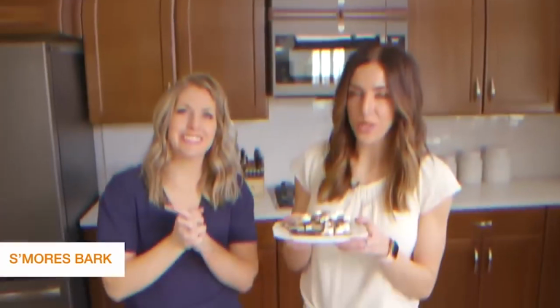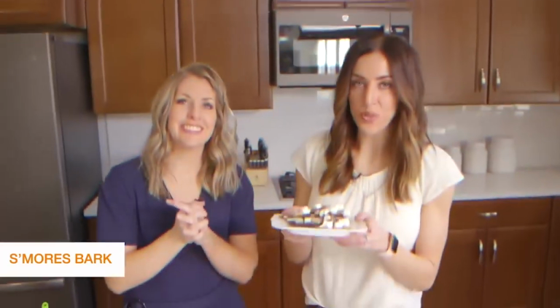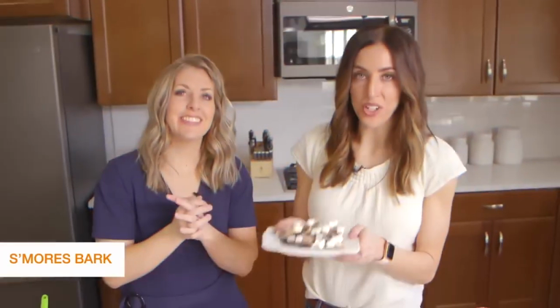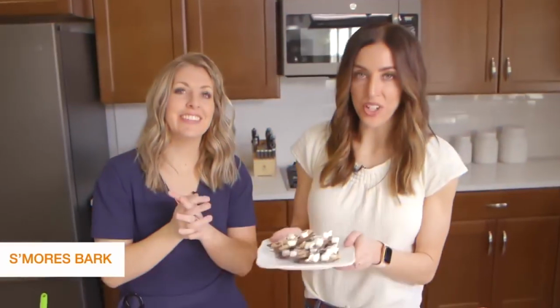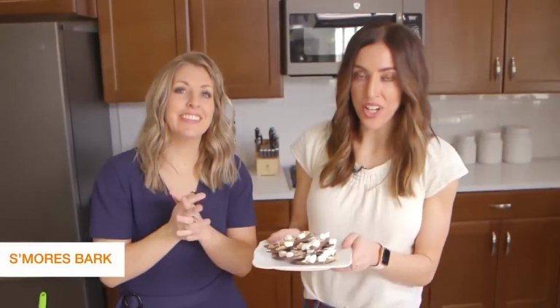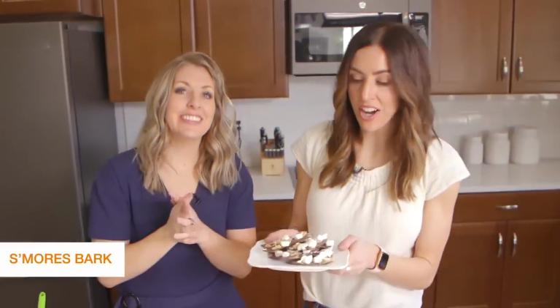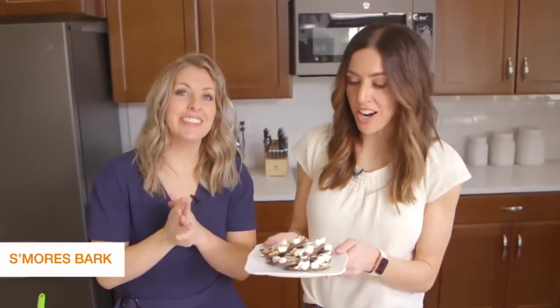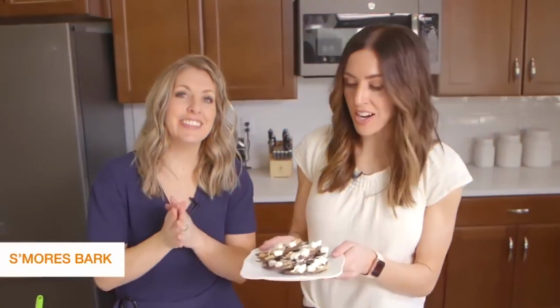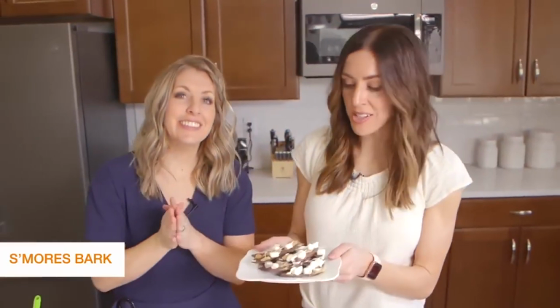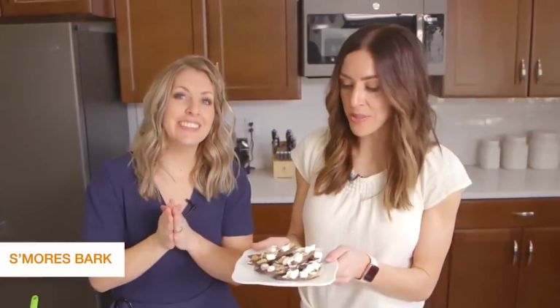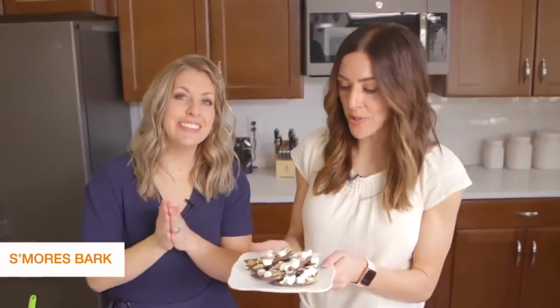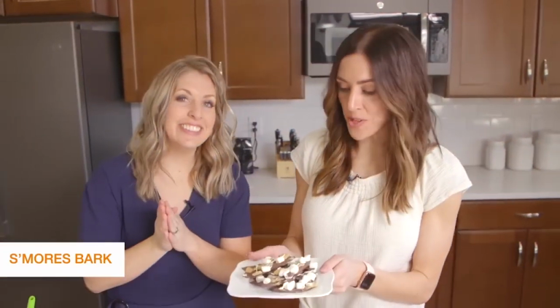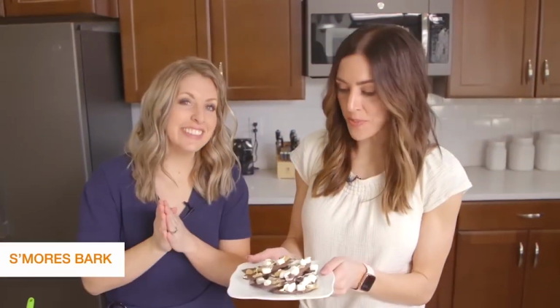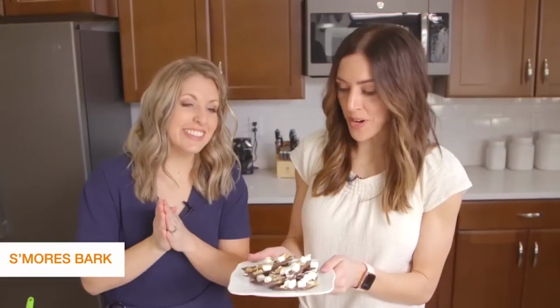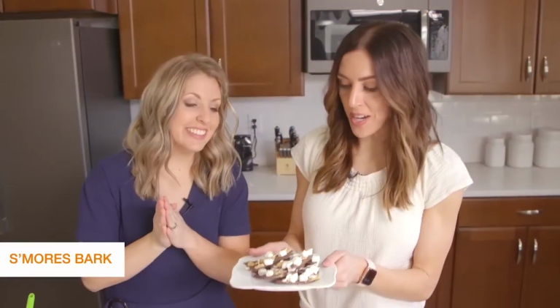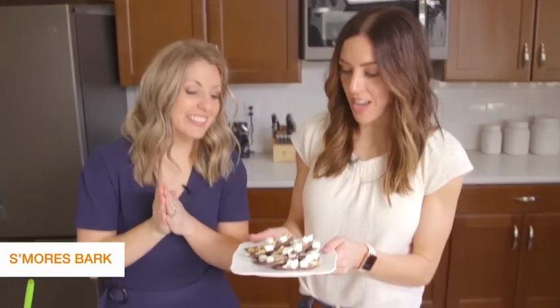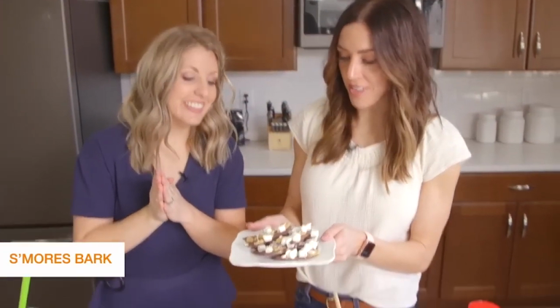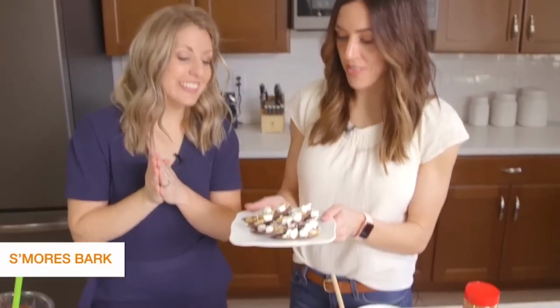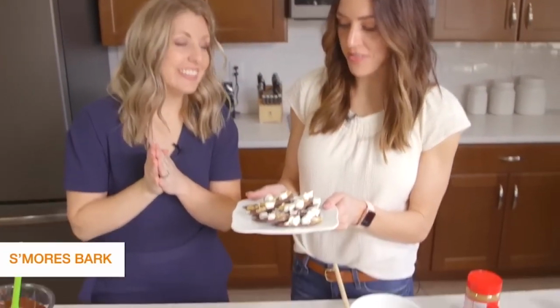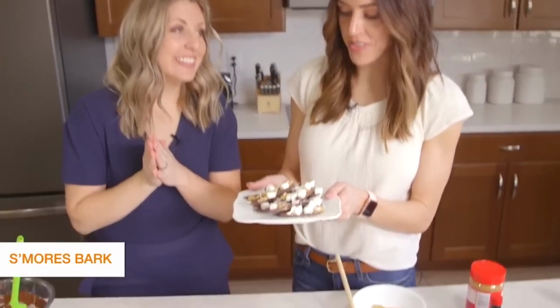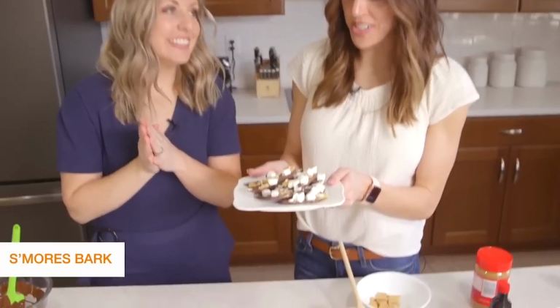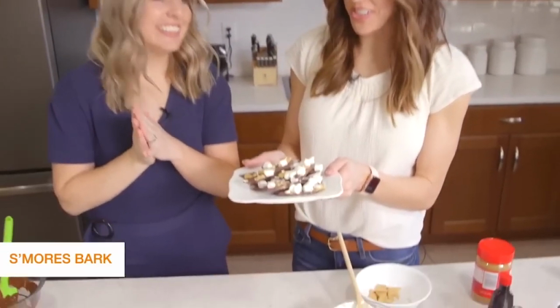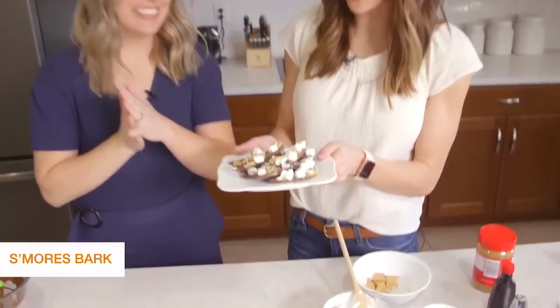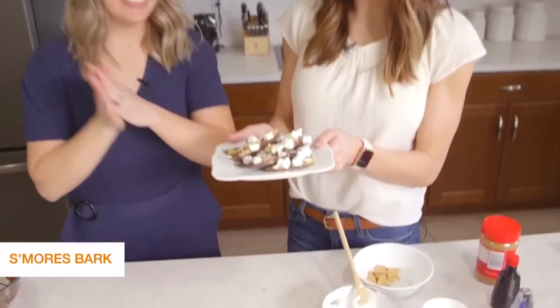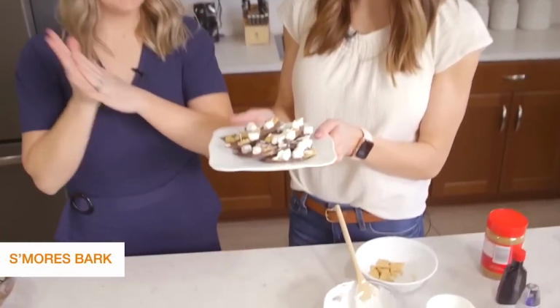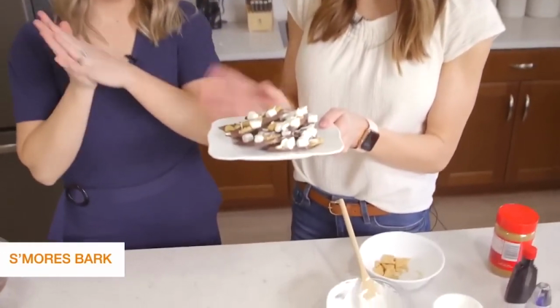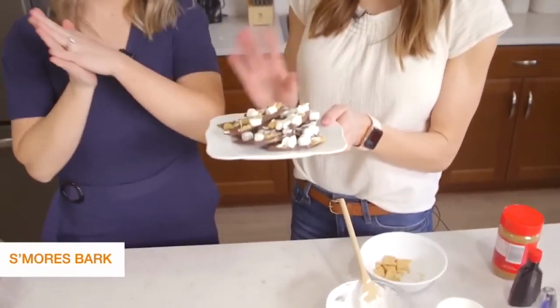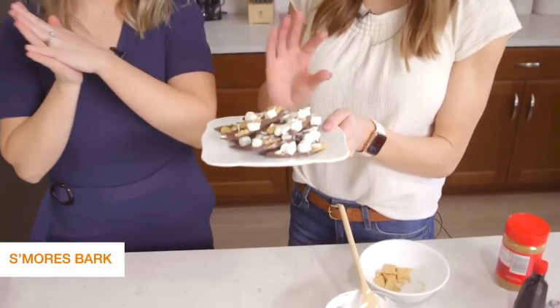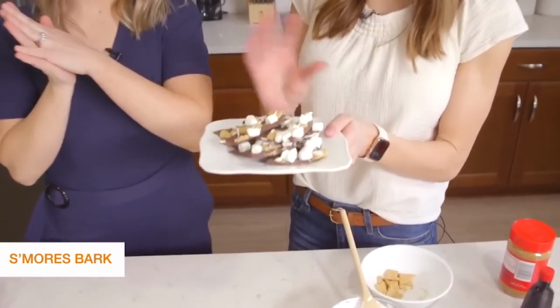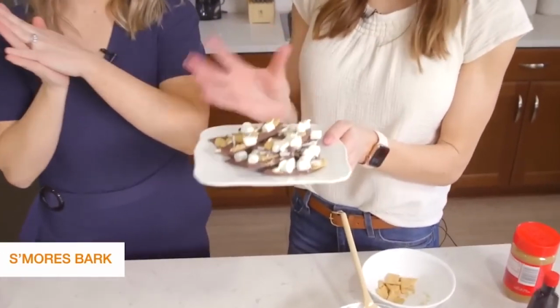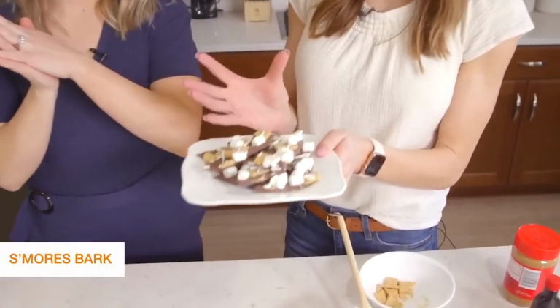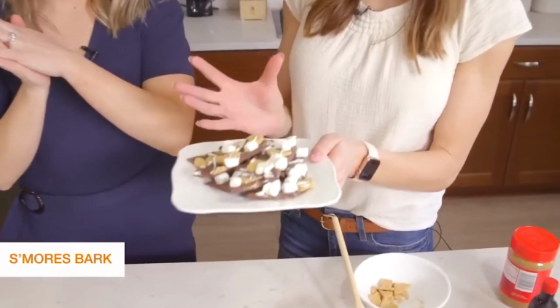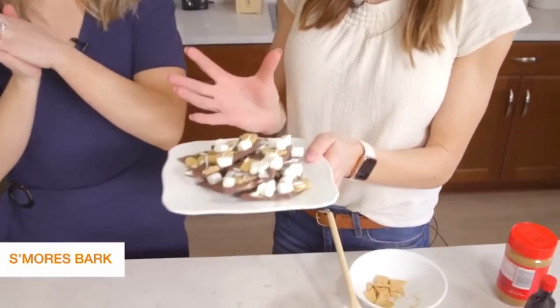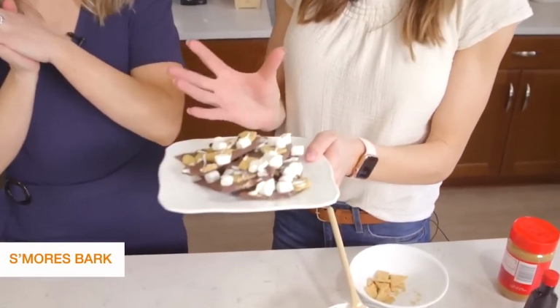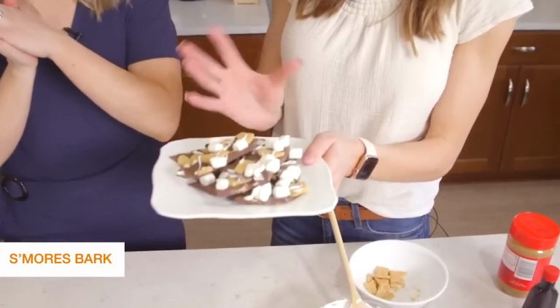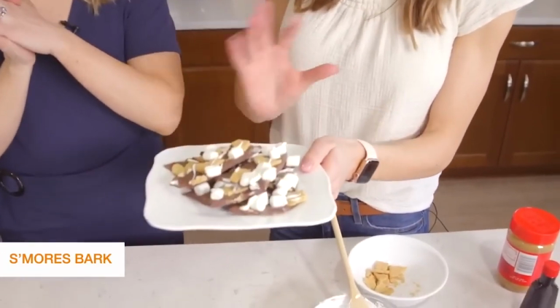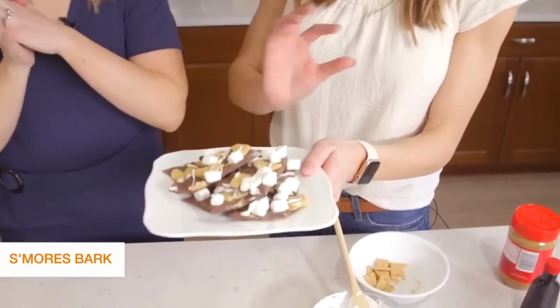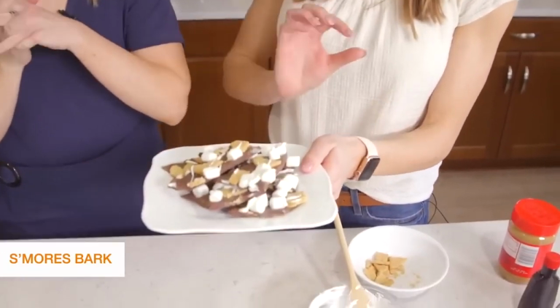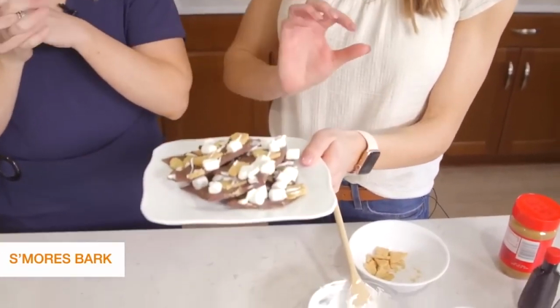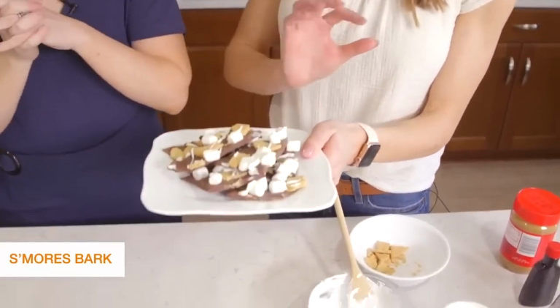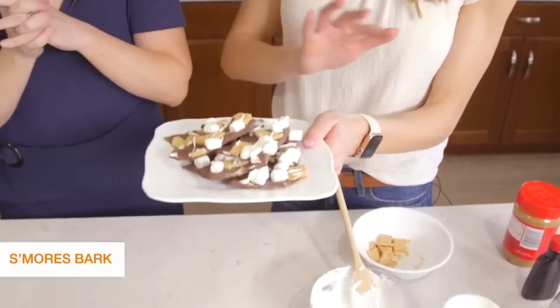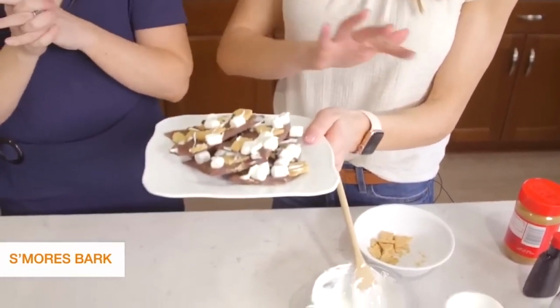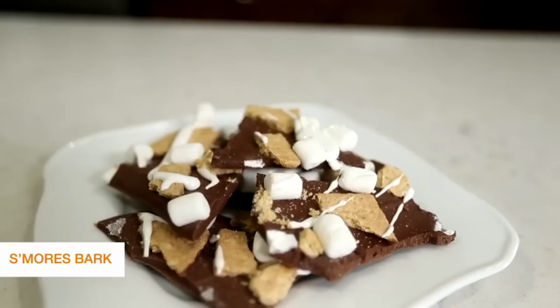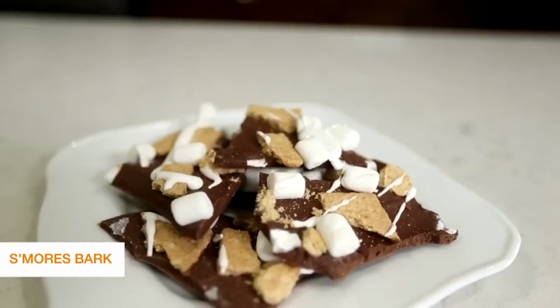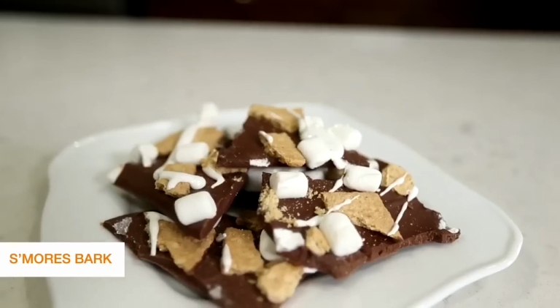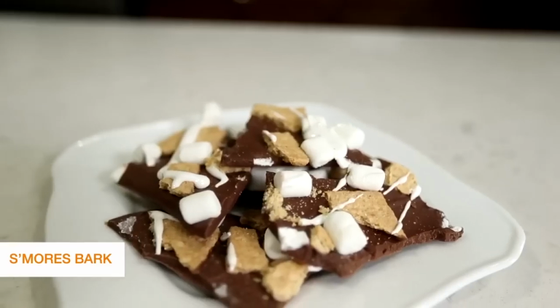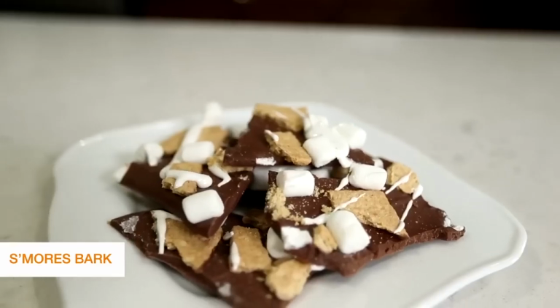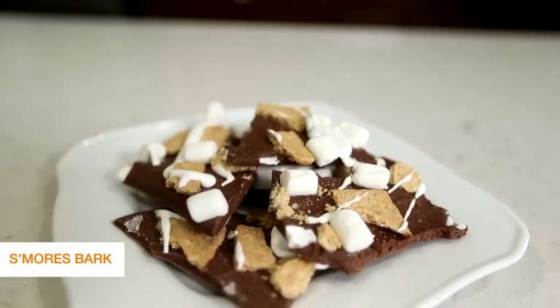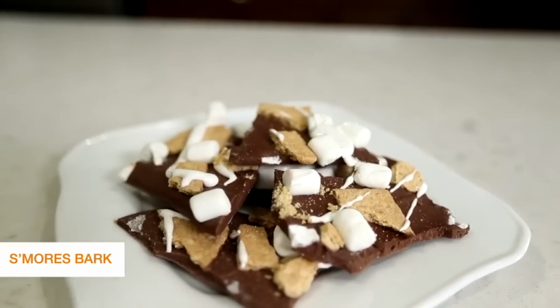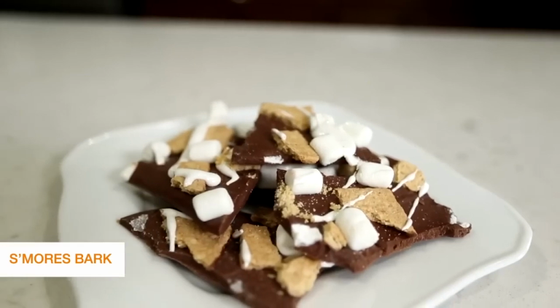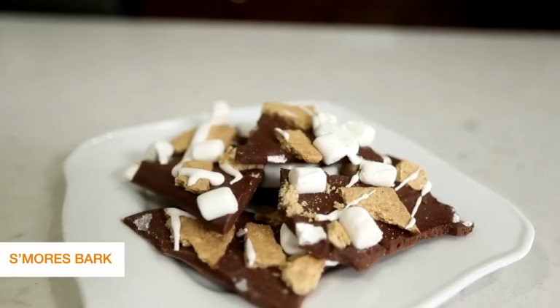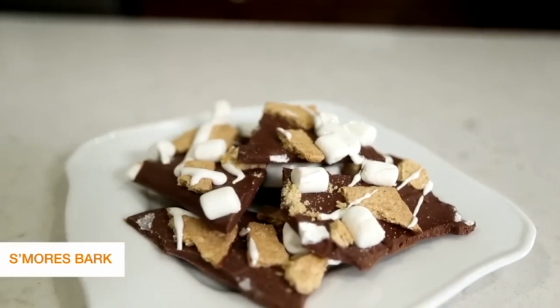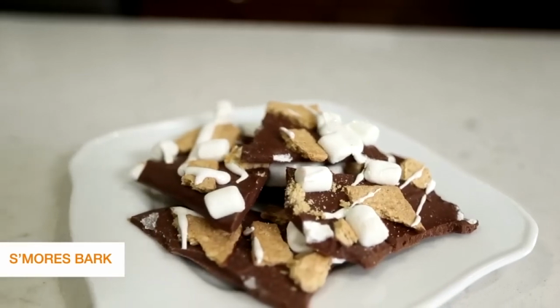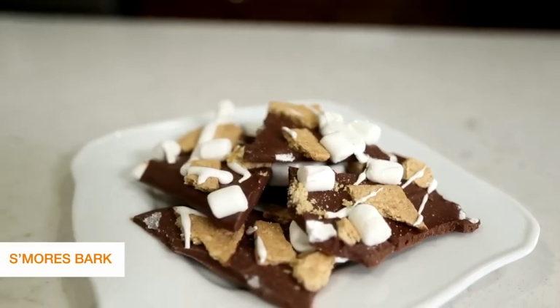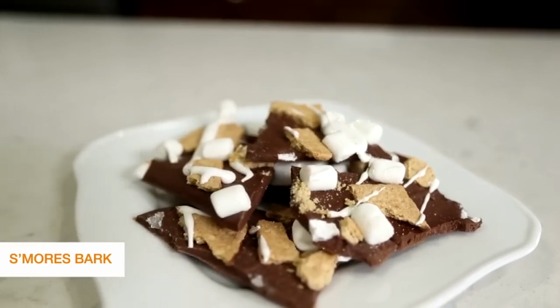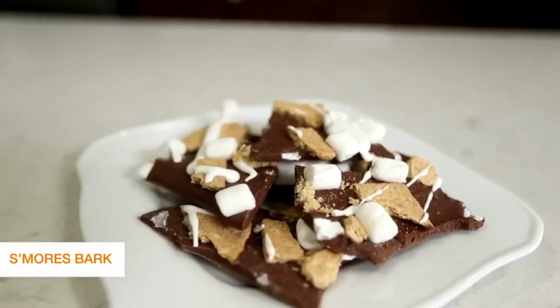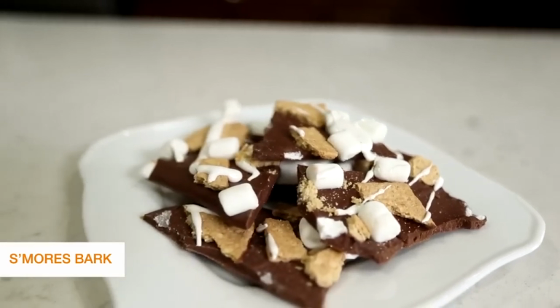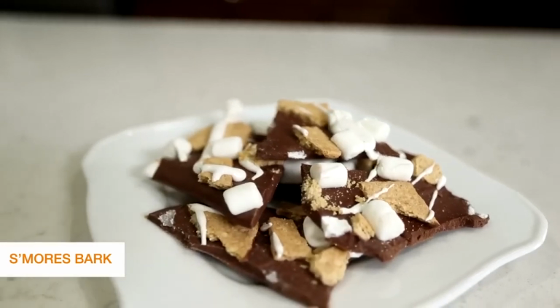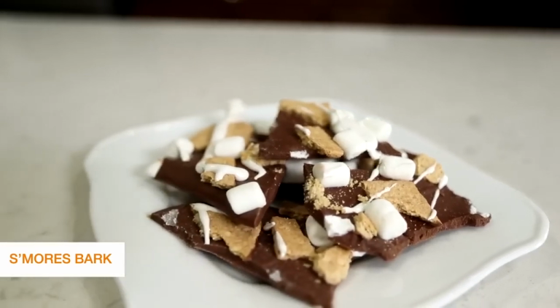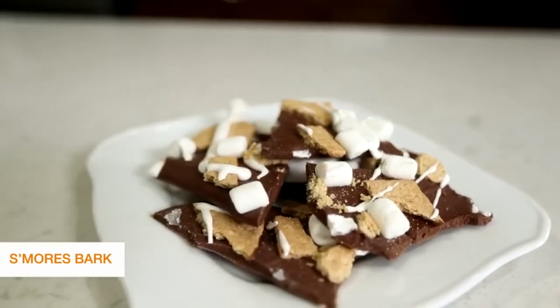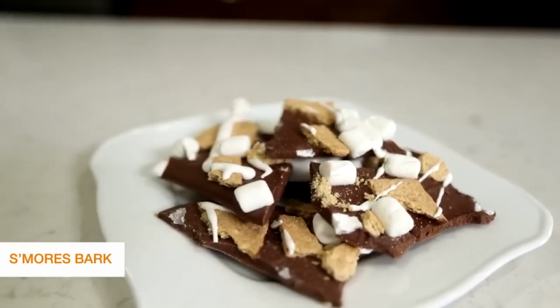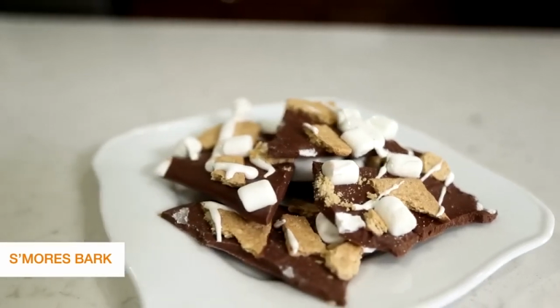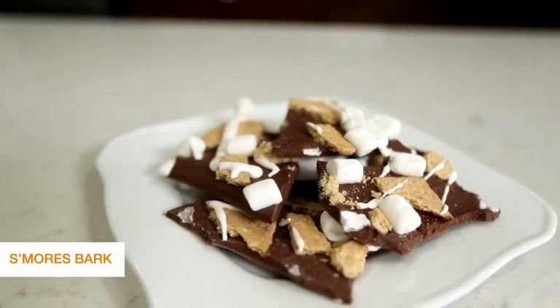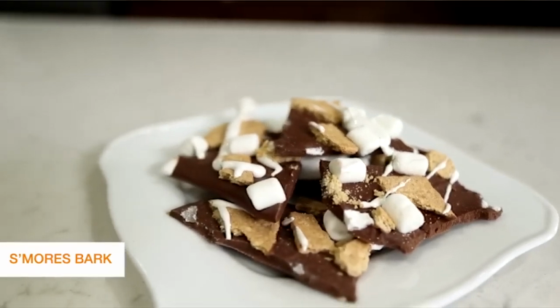We took our s'mores bark out of the freezer and broke it up into pieces. You can see they're not uniform — they don't have to be perfect.